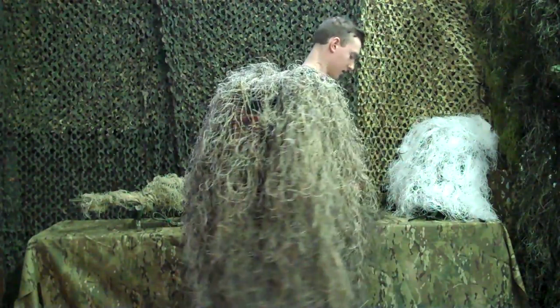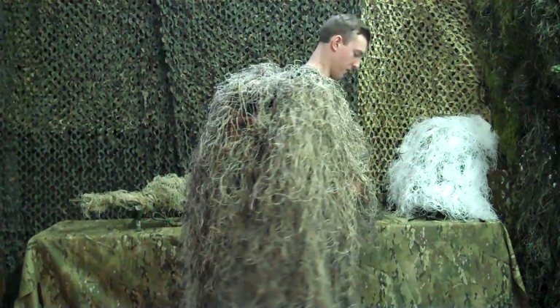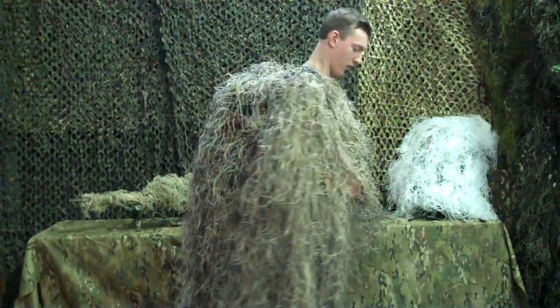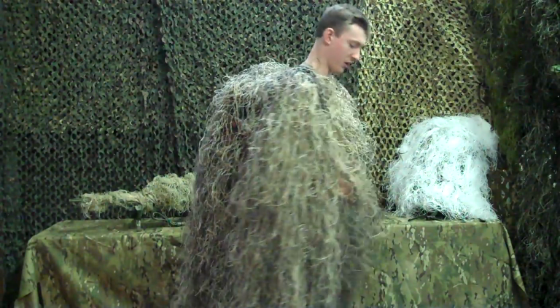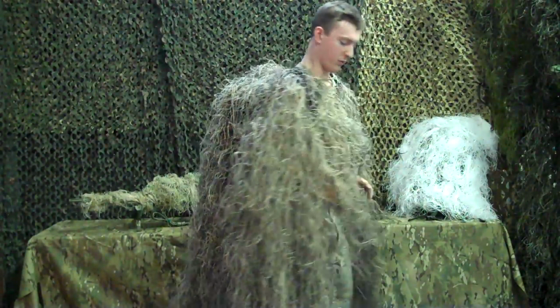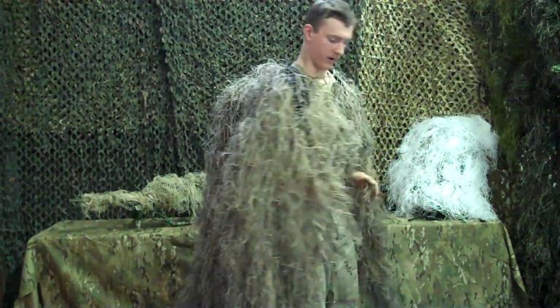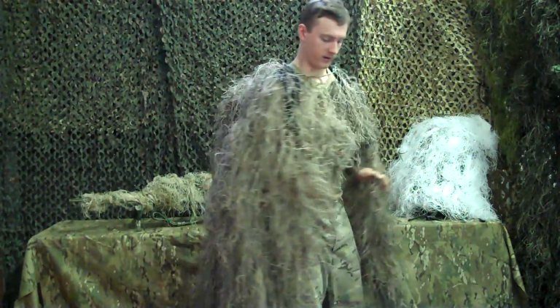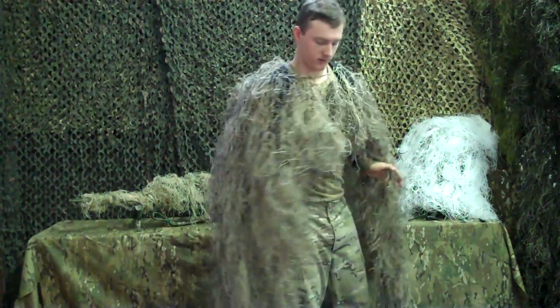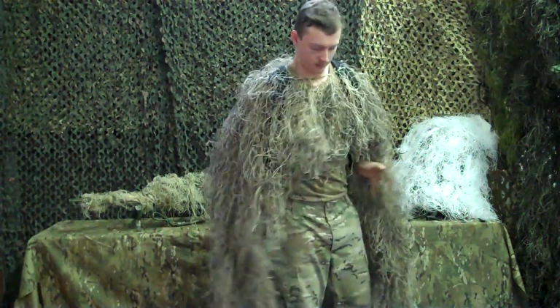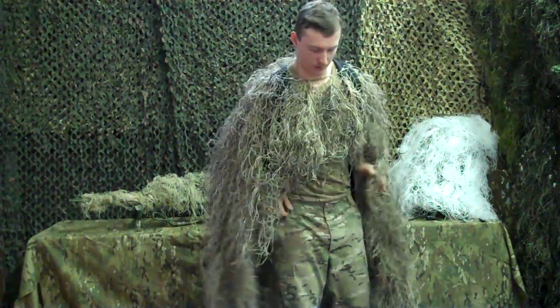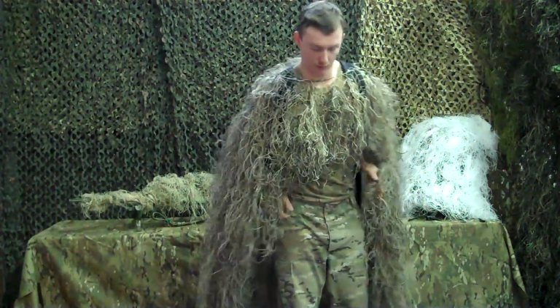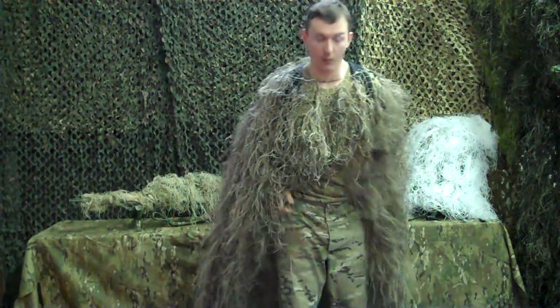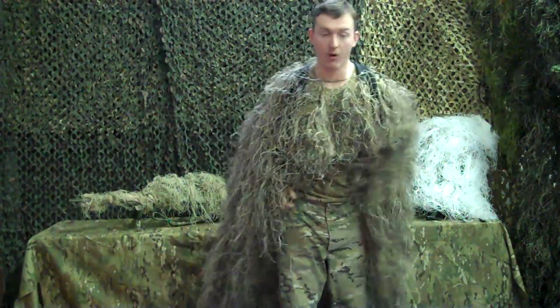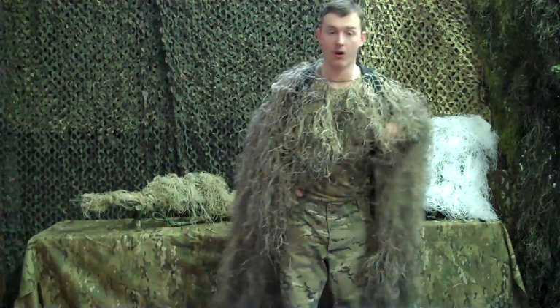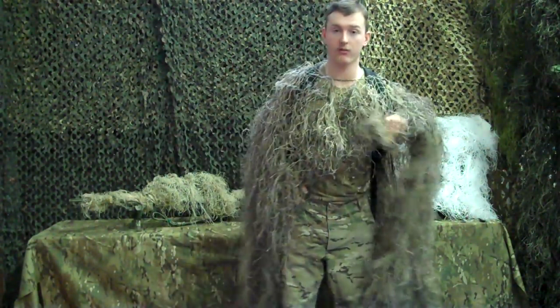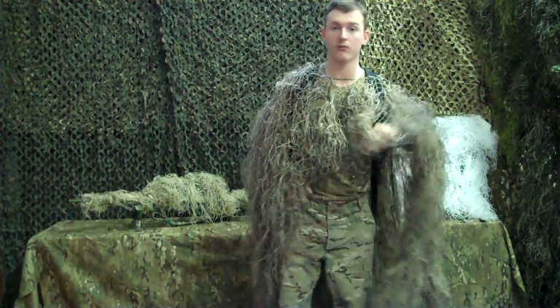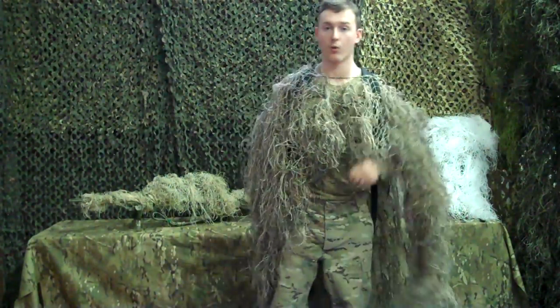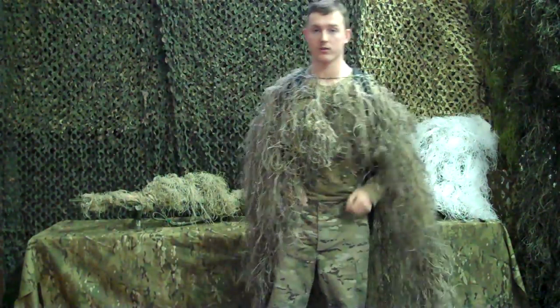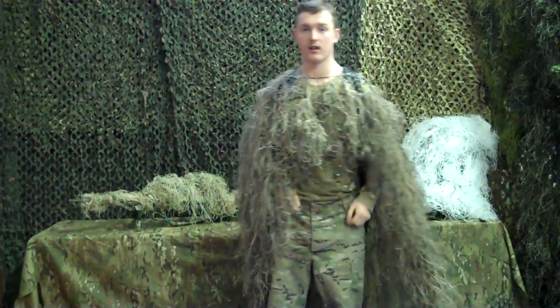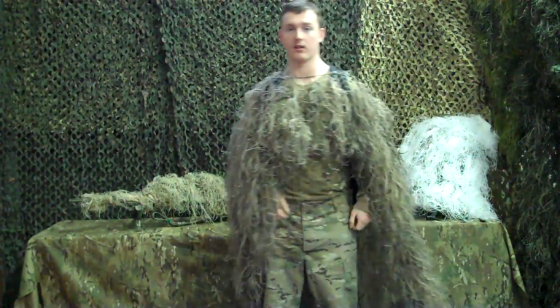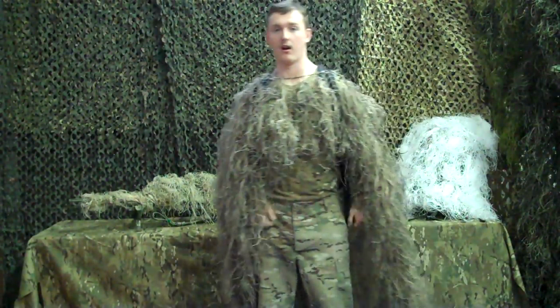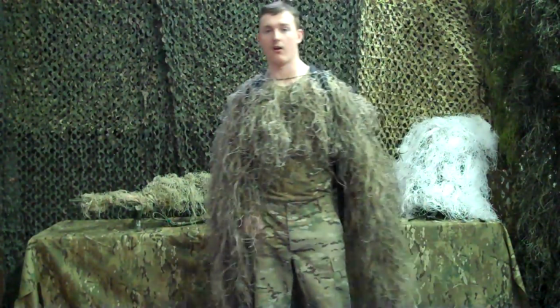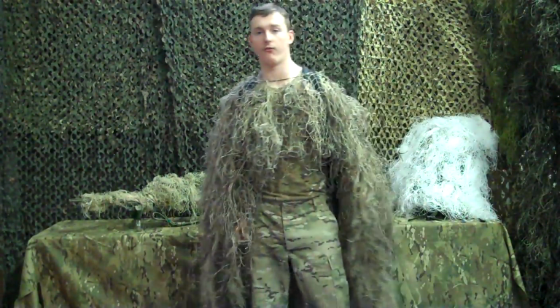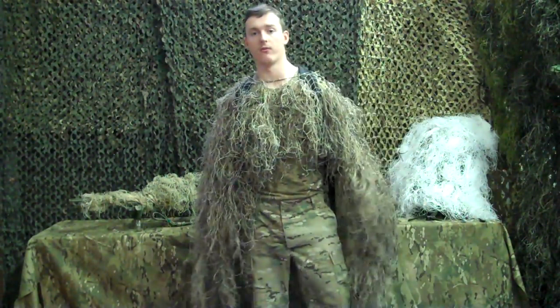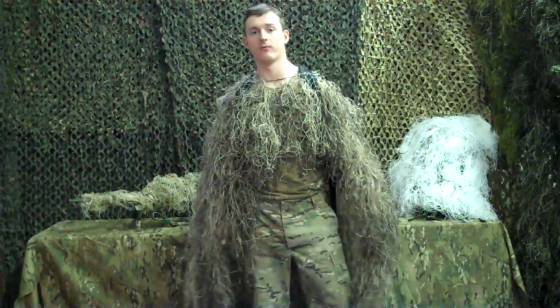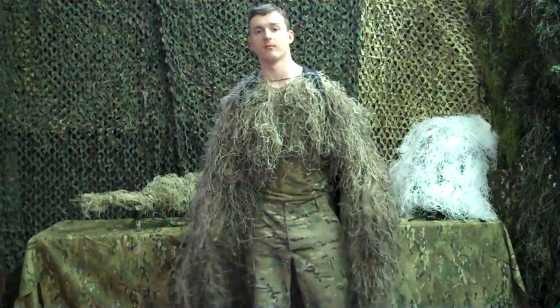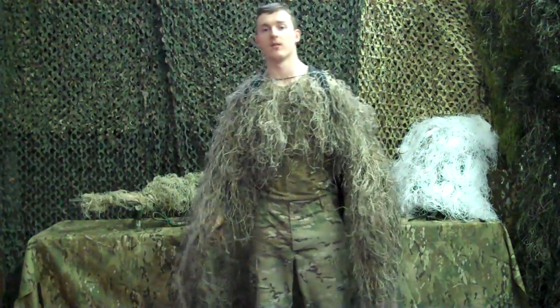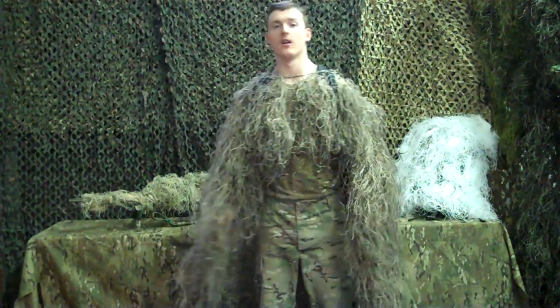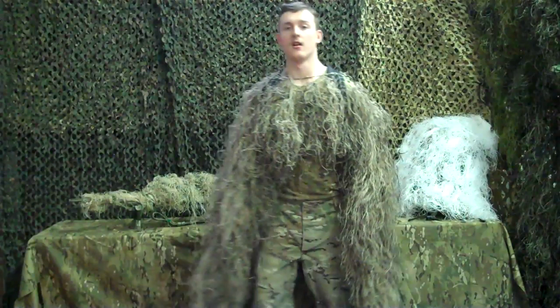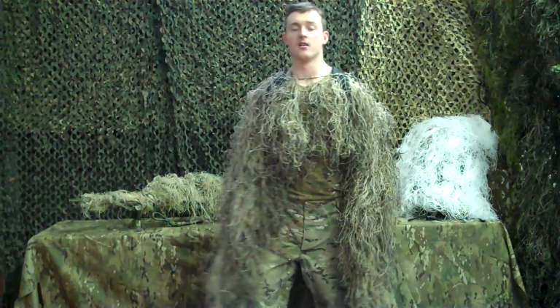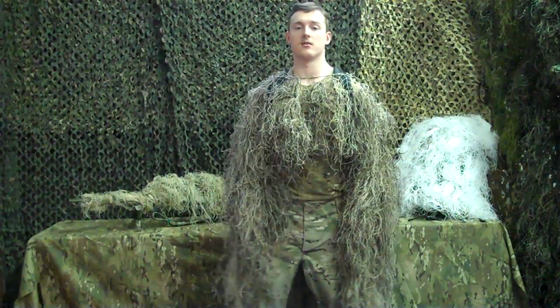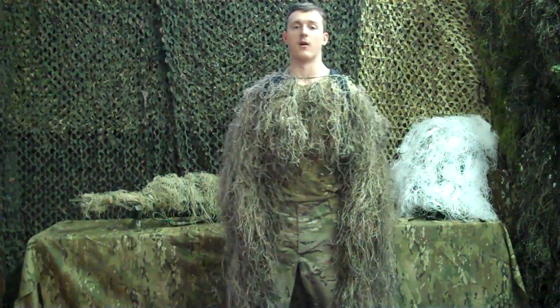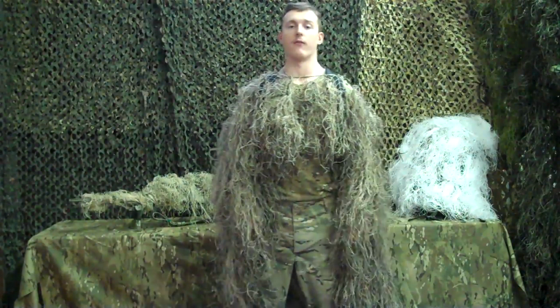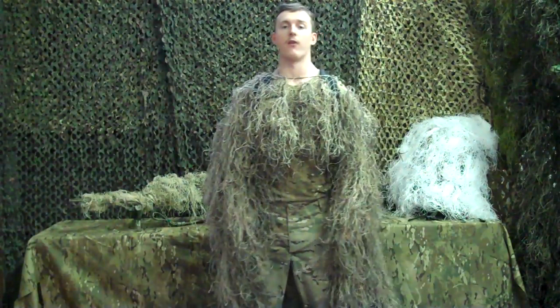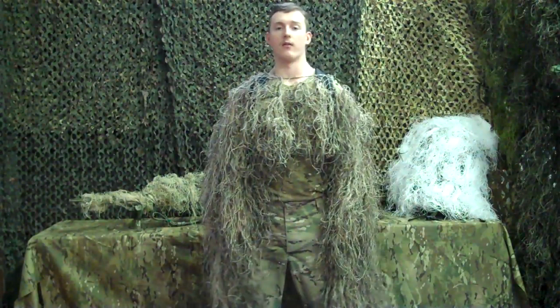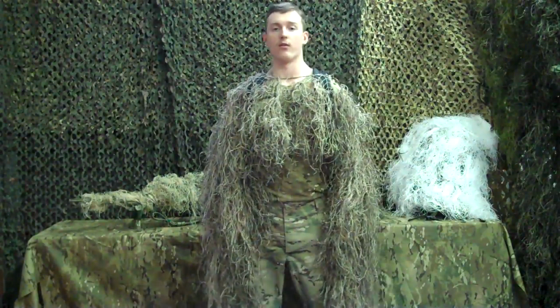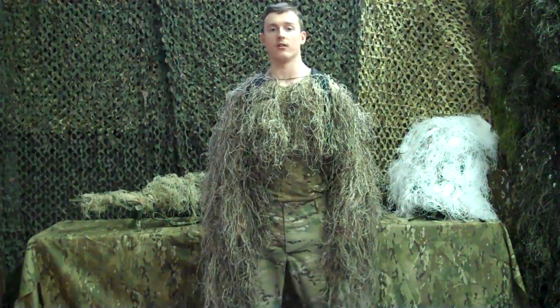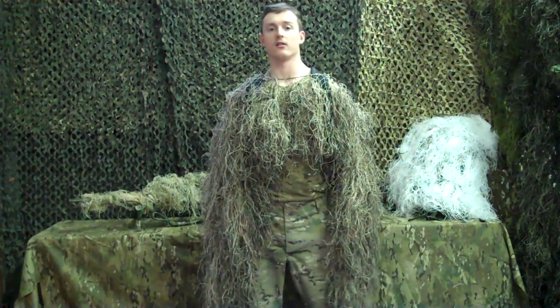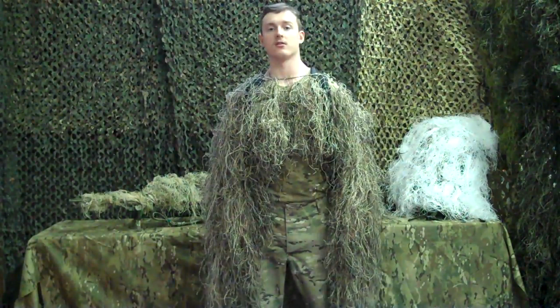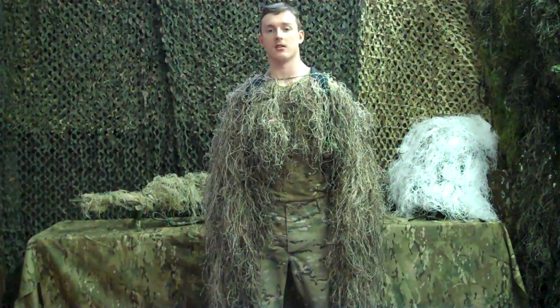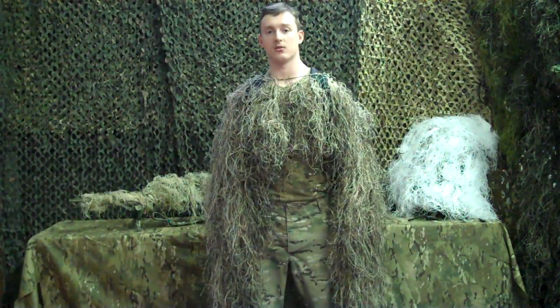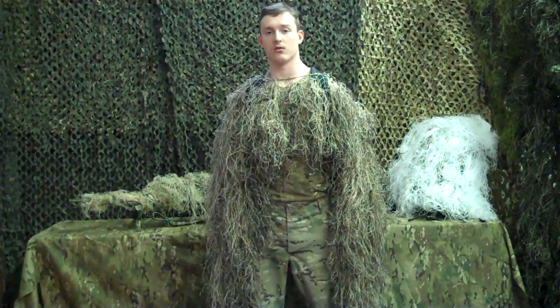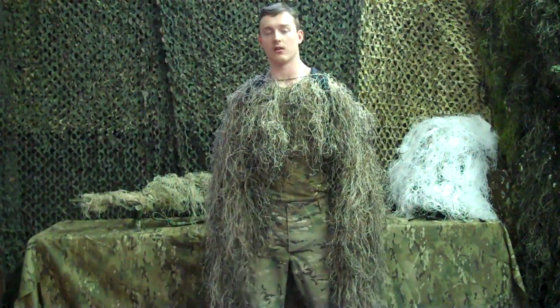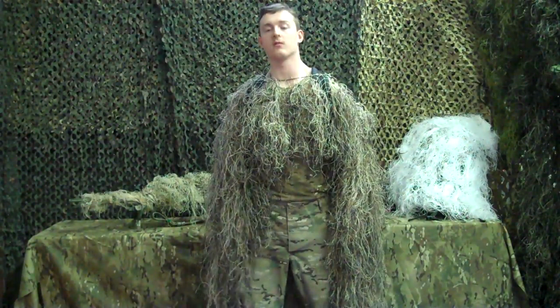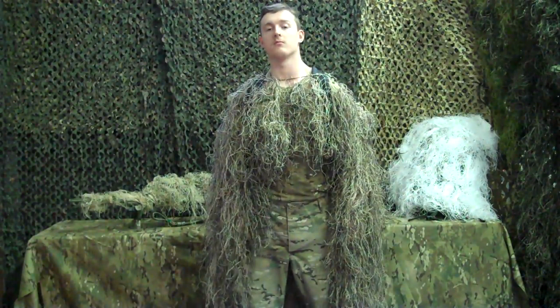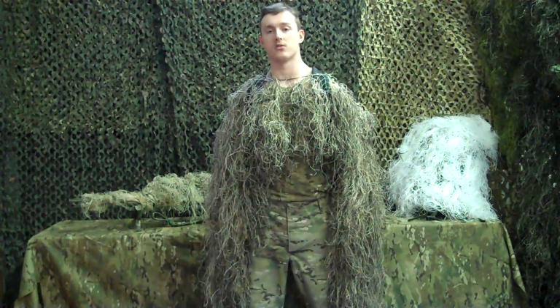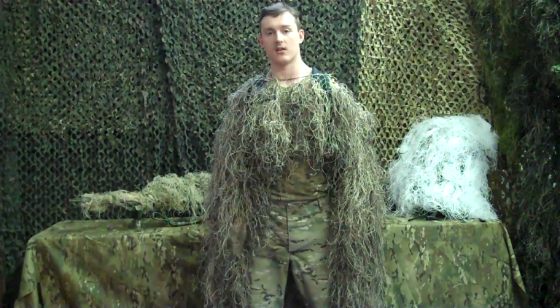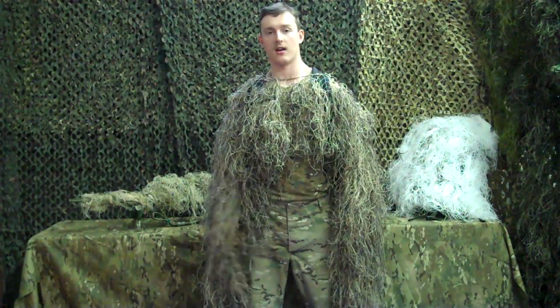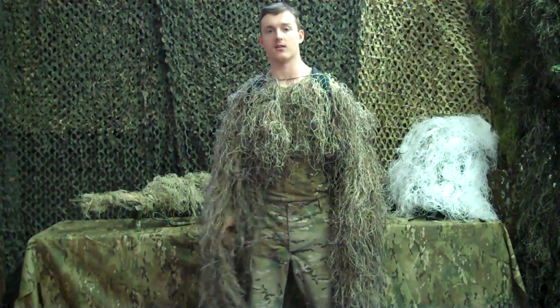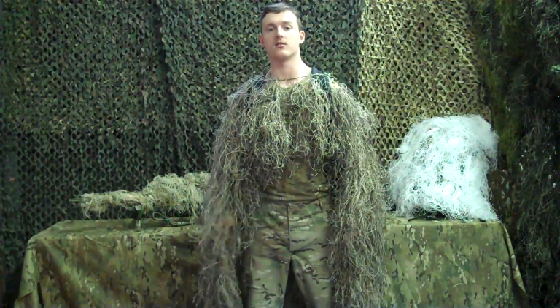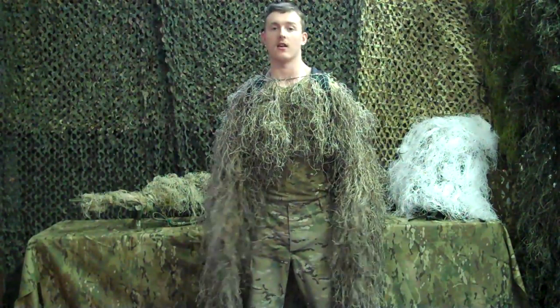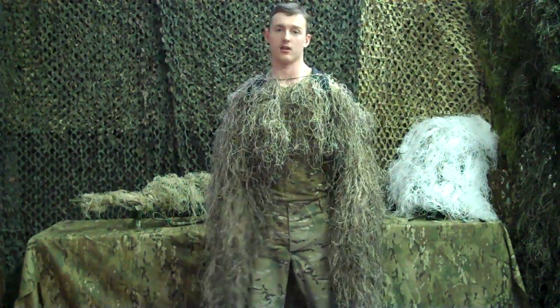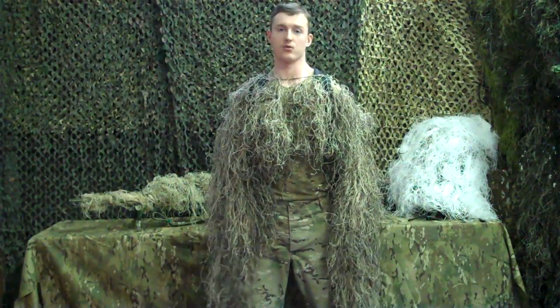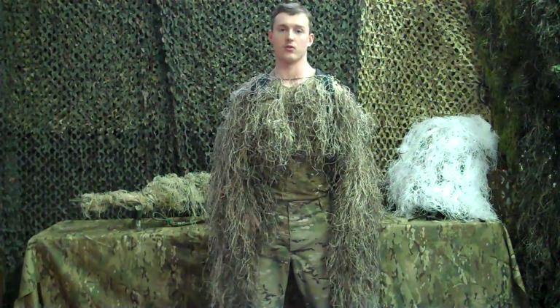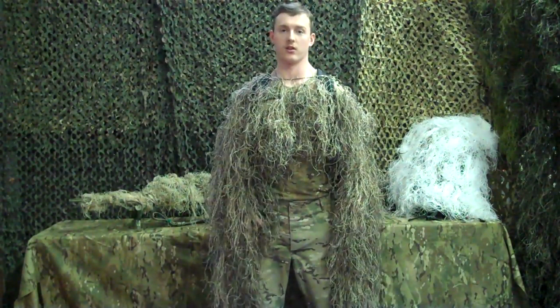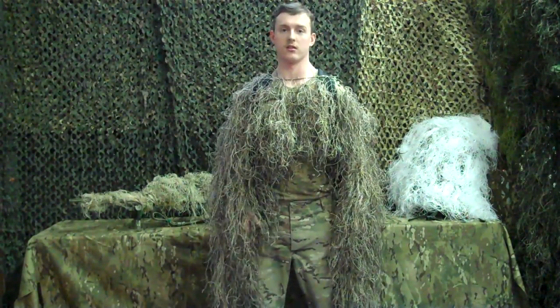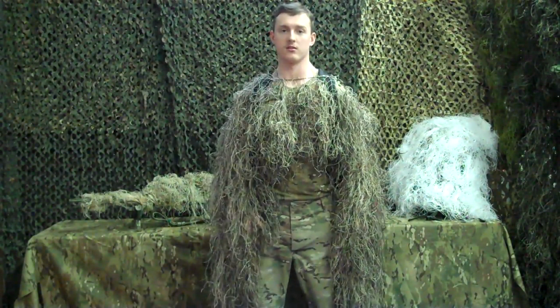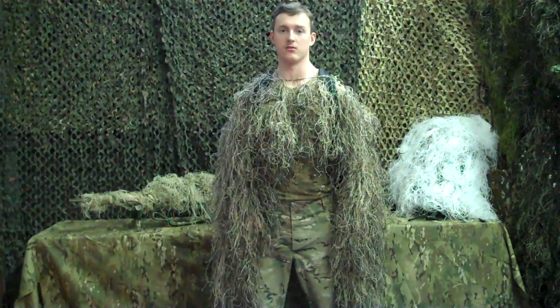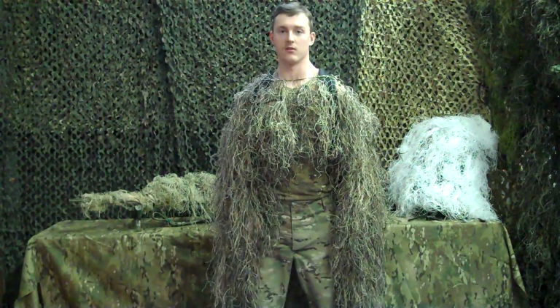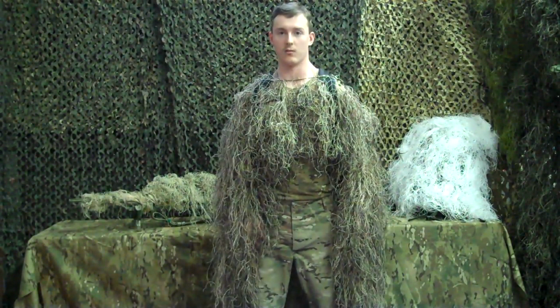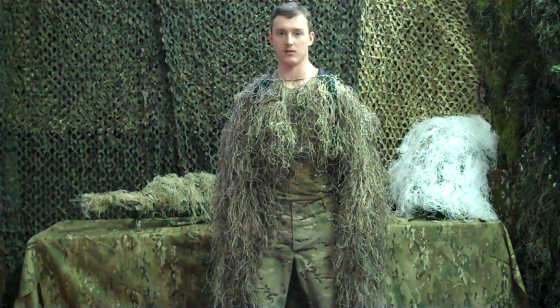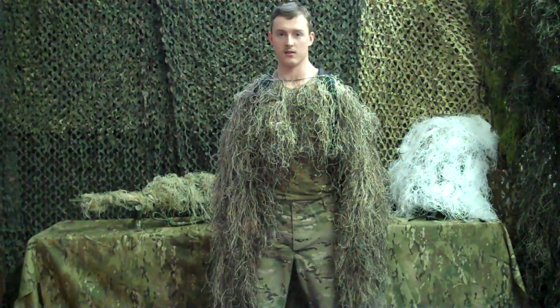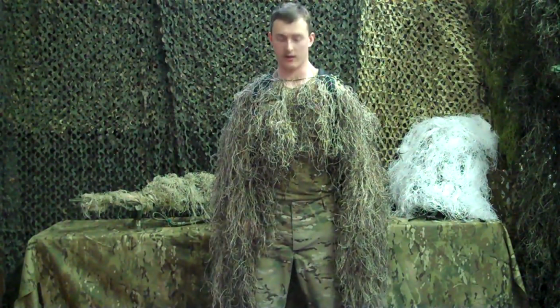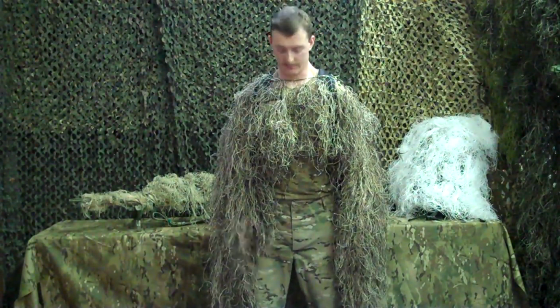This is very quick to throw on or take off. This is my favorite accessory besides the actual ghillie suit that we sell.